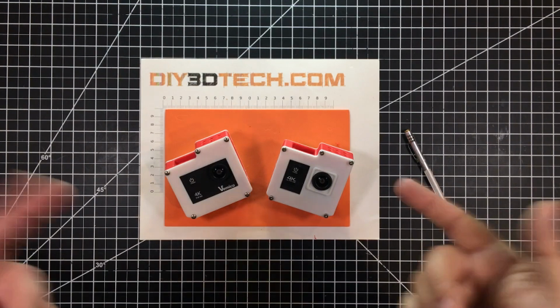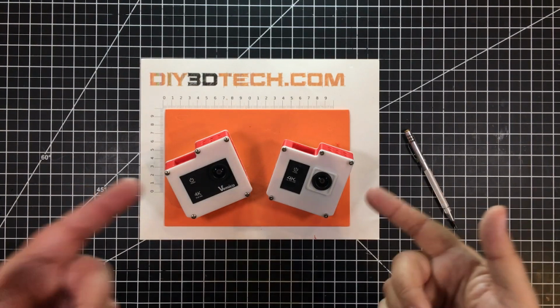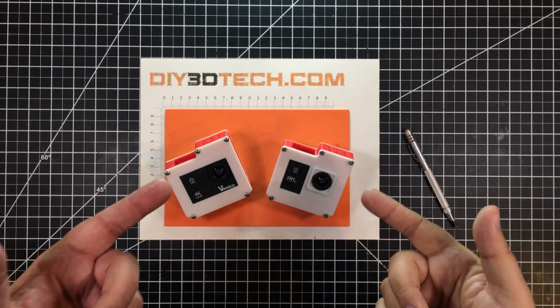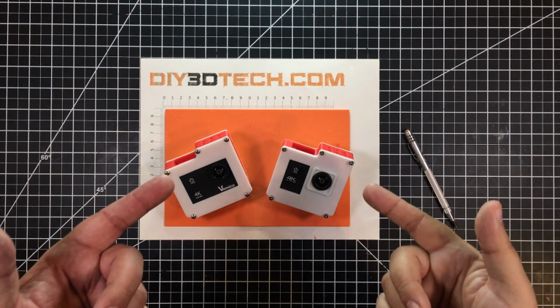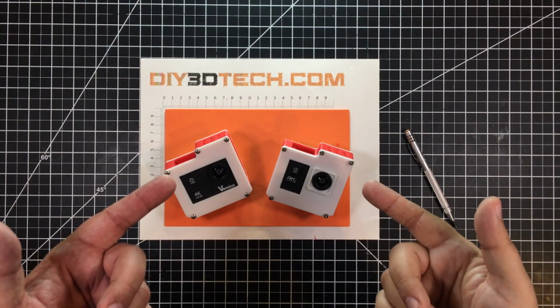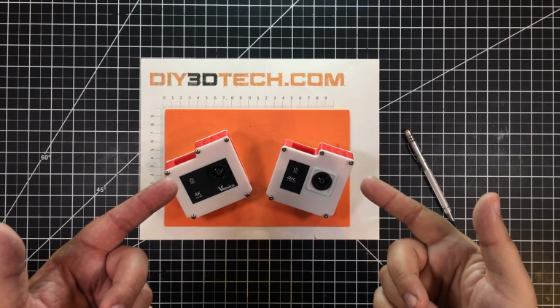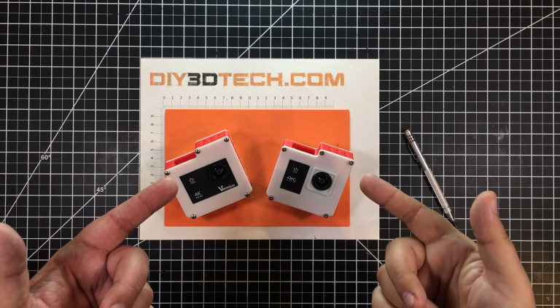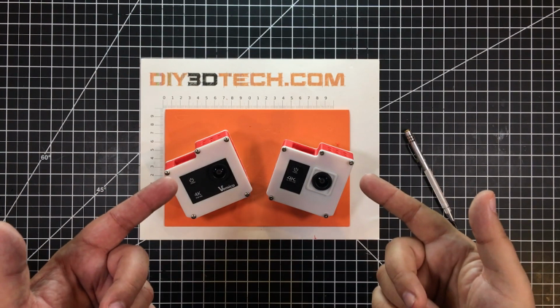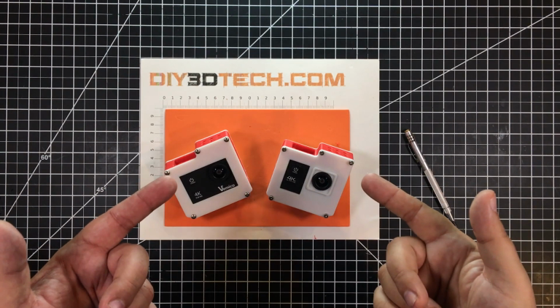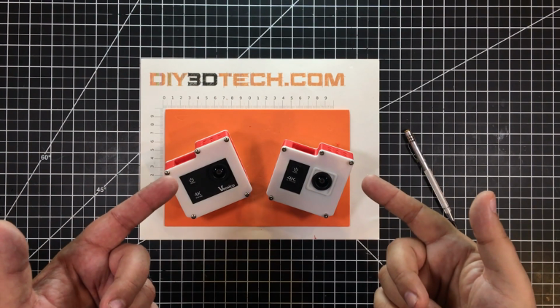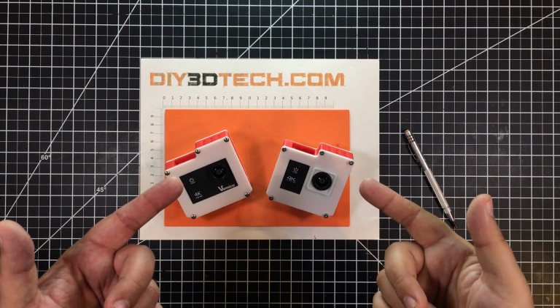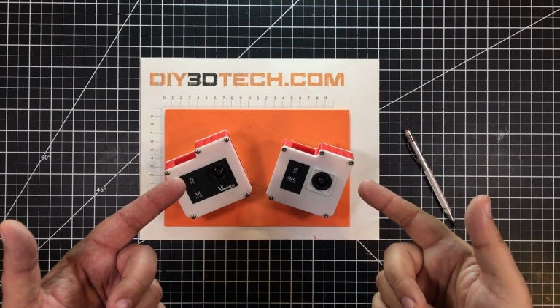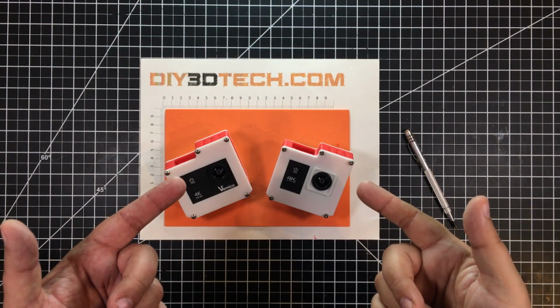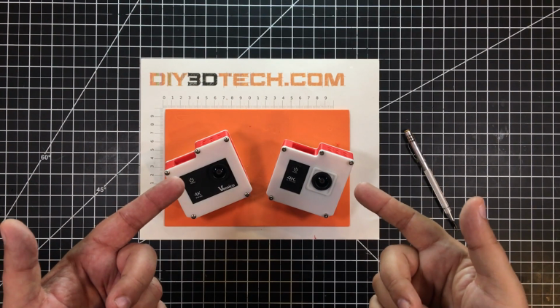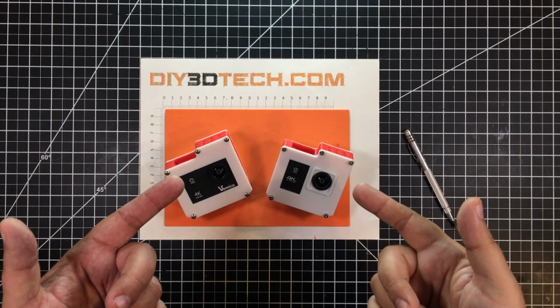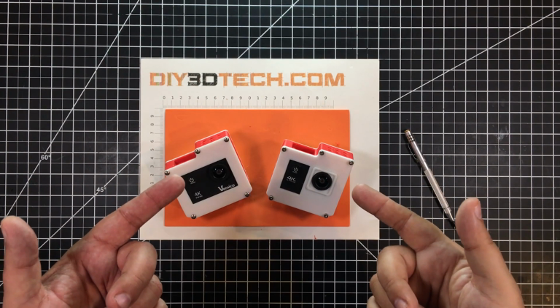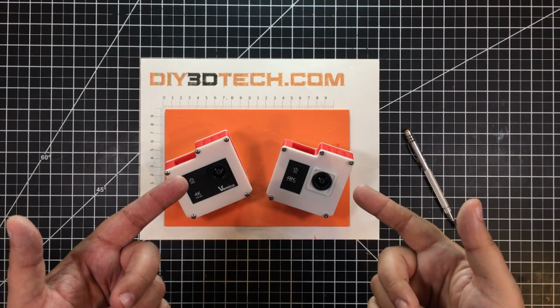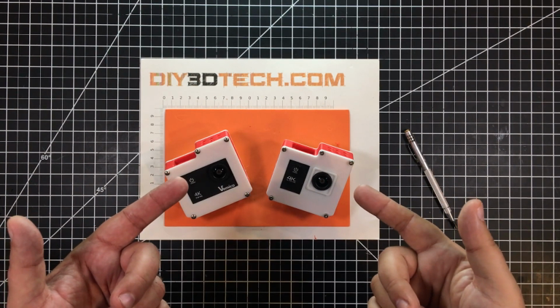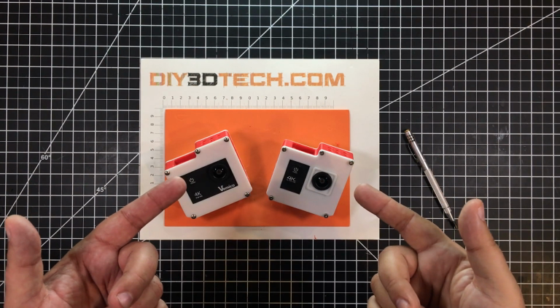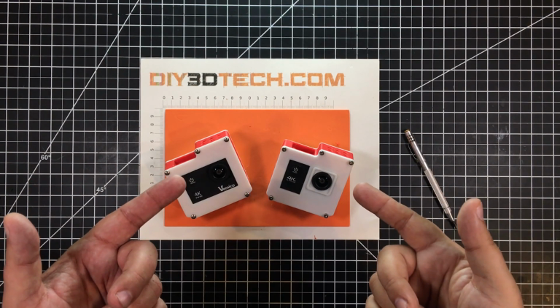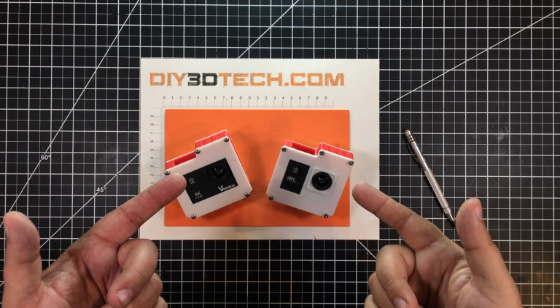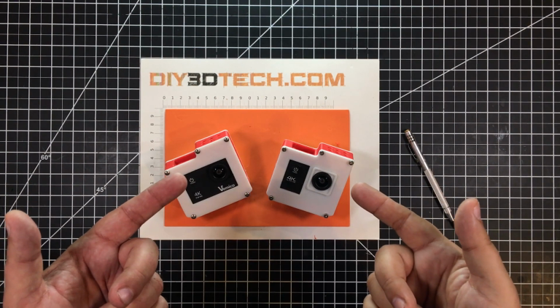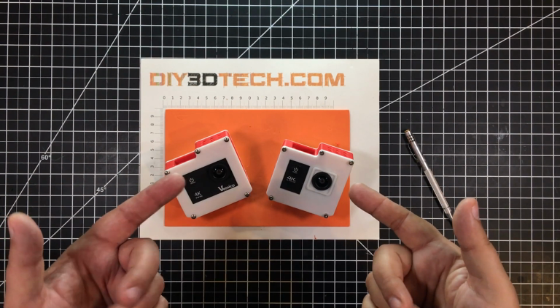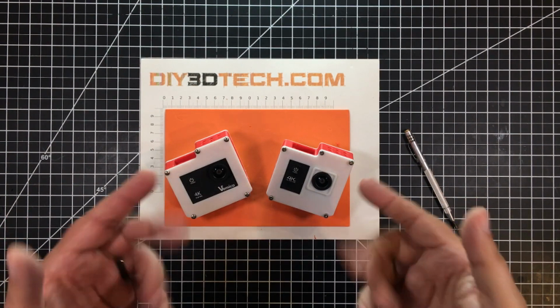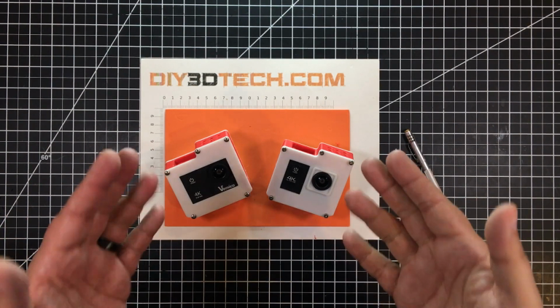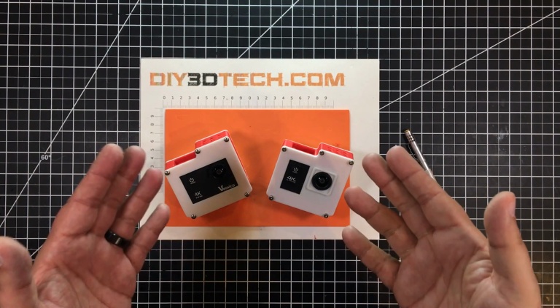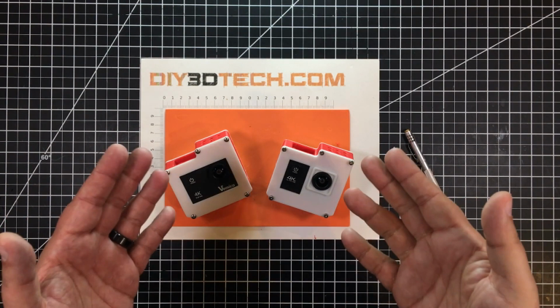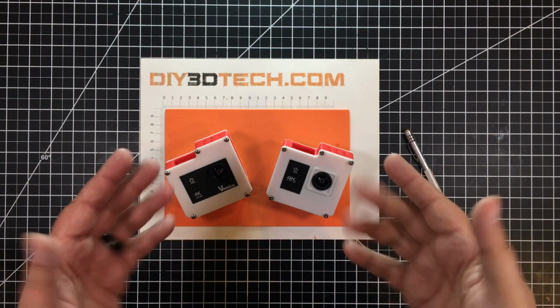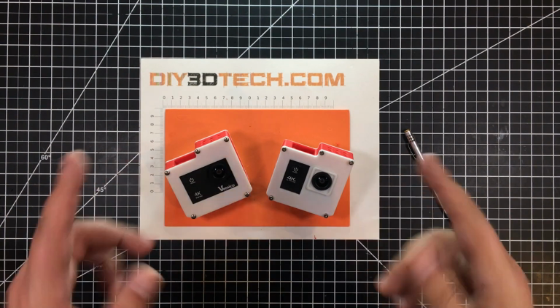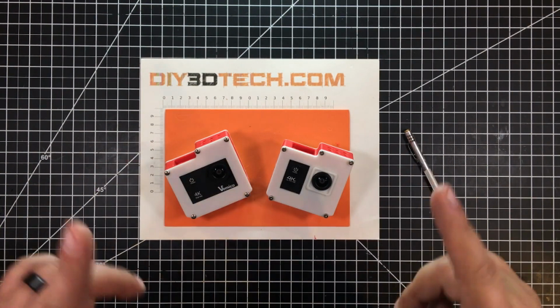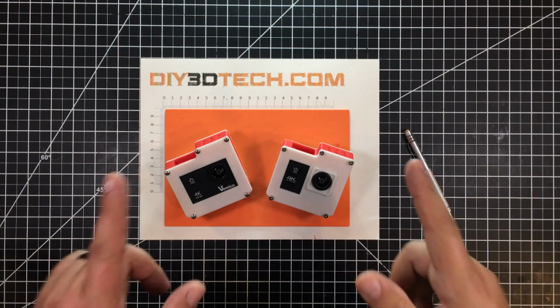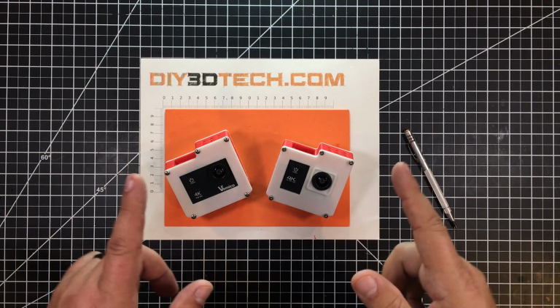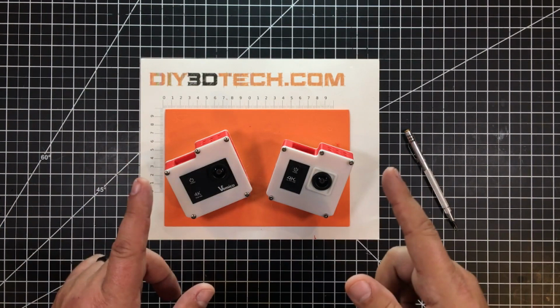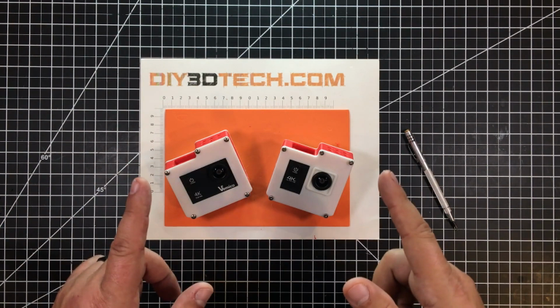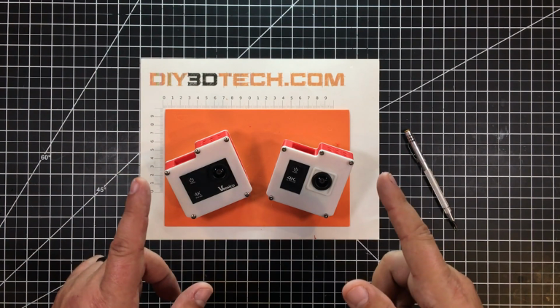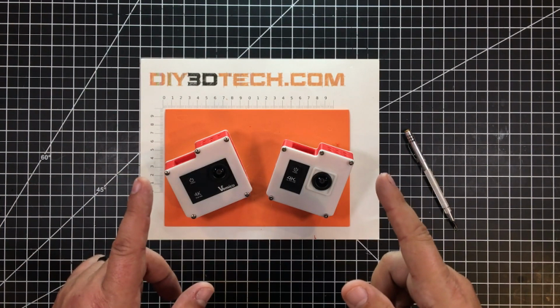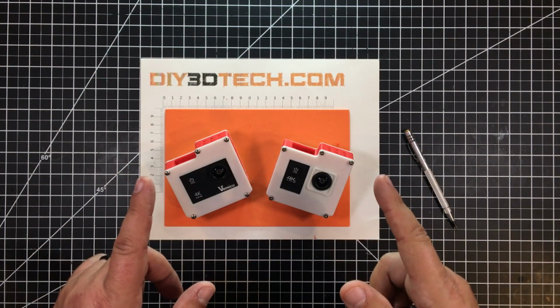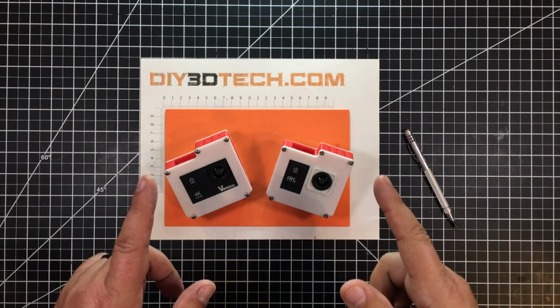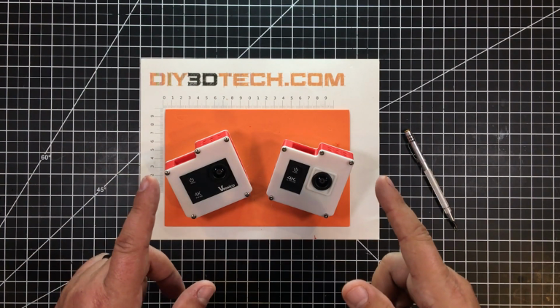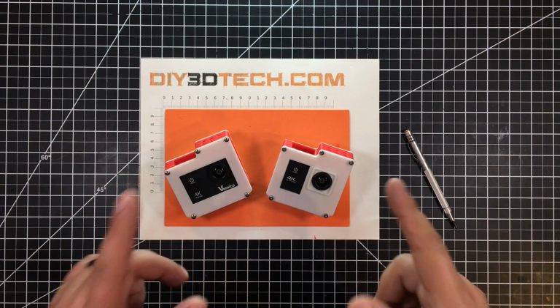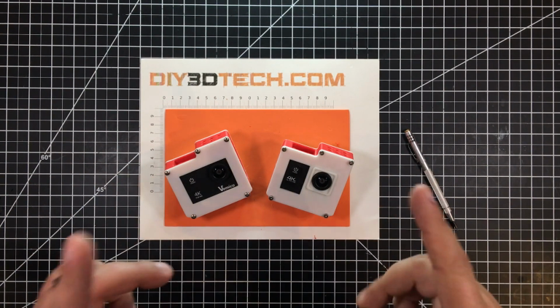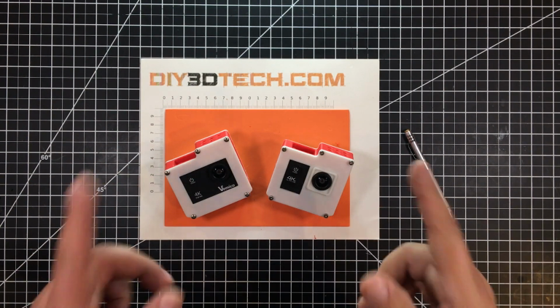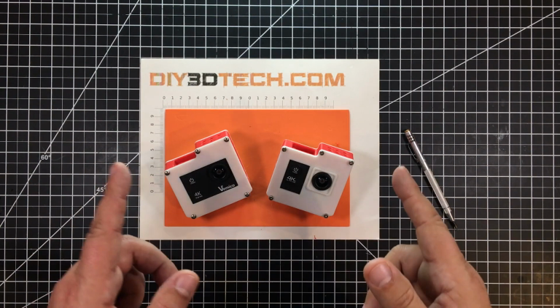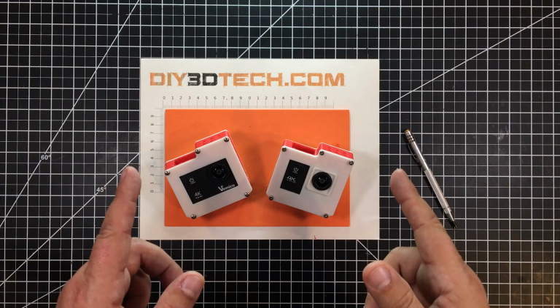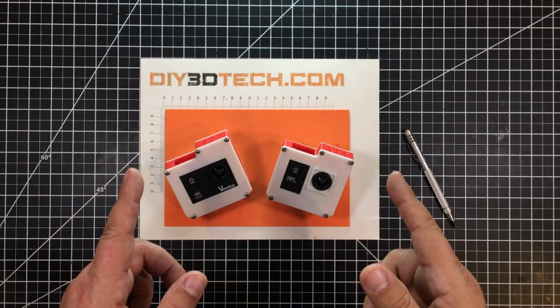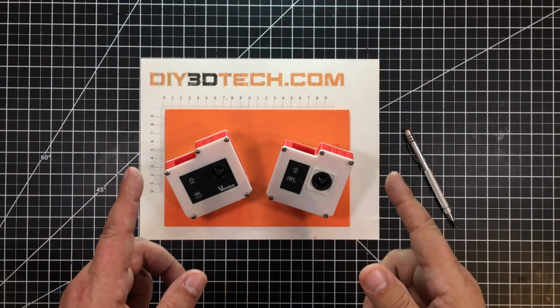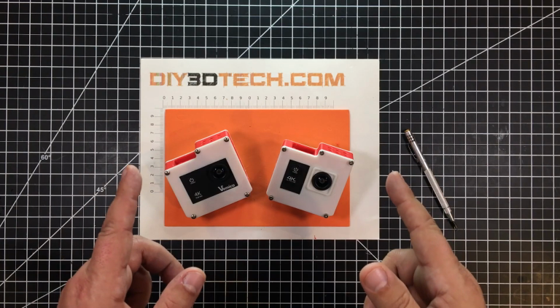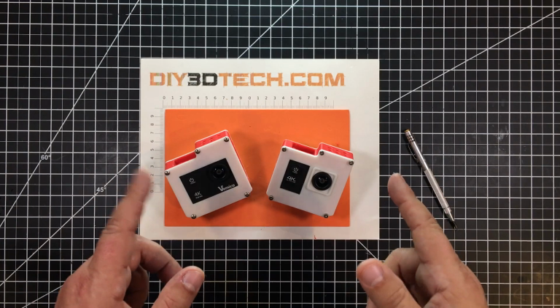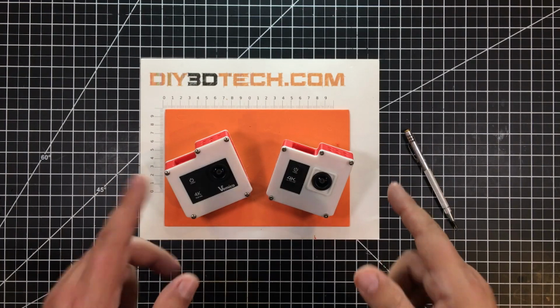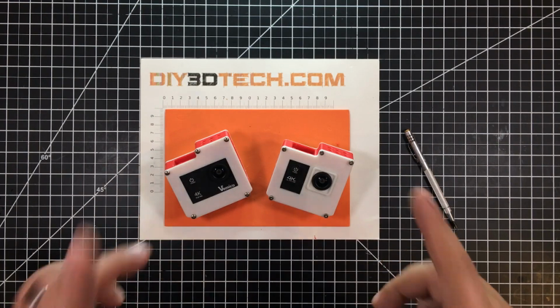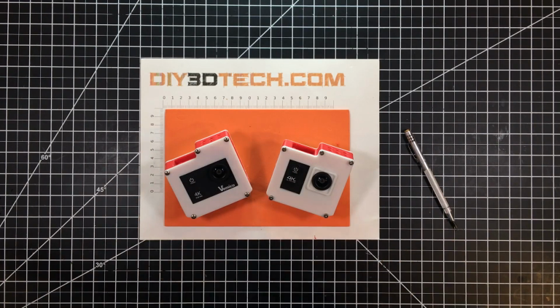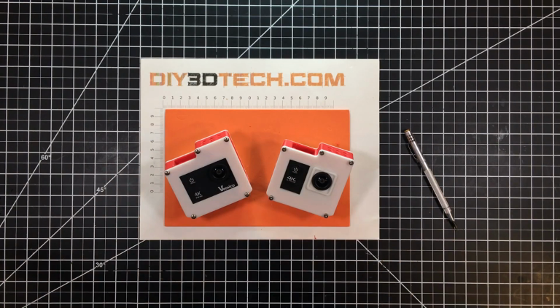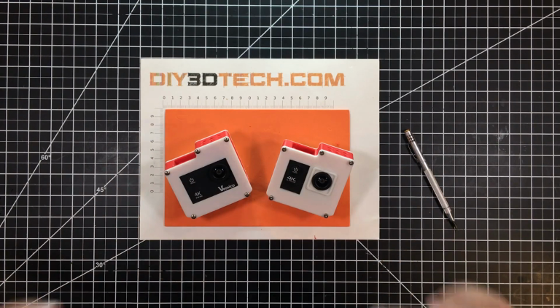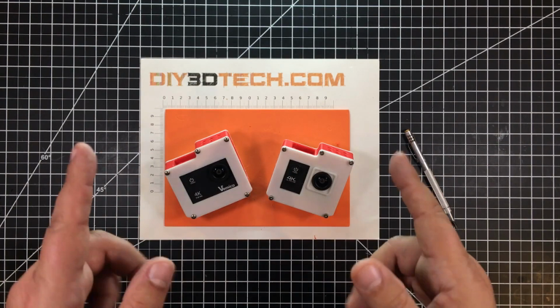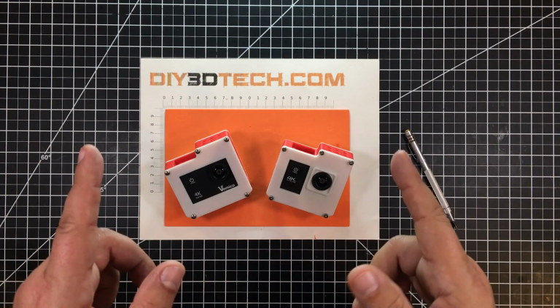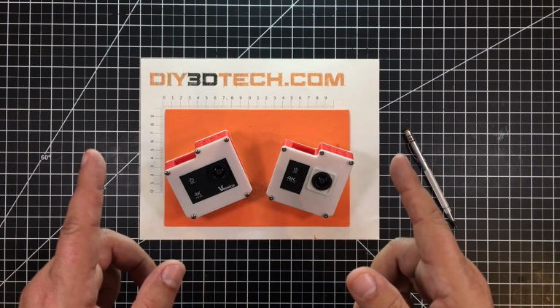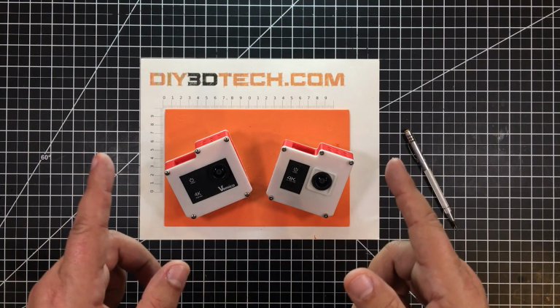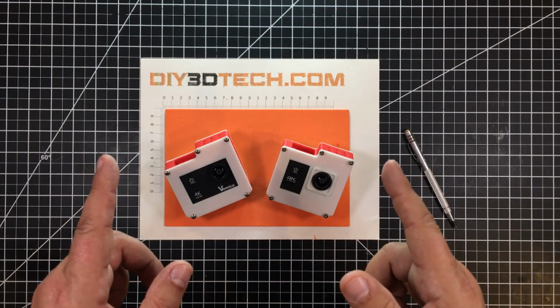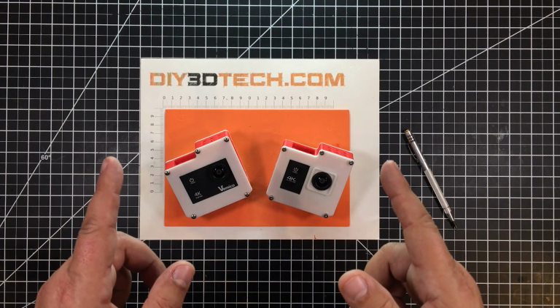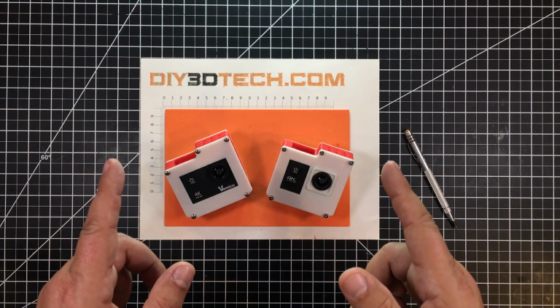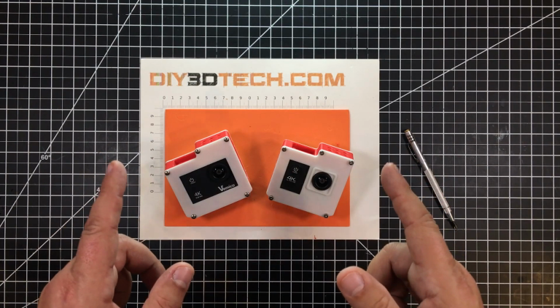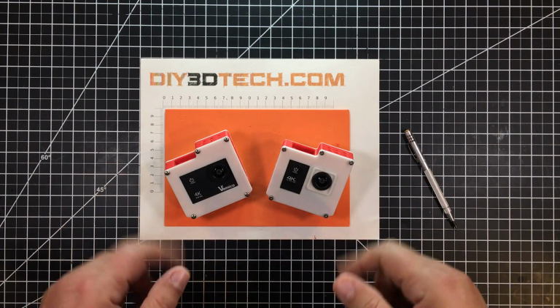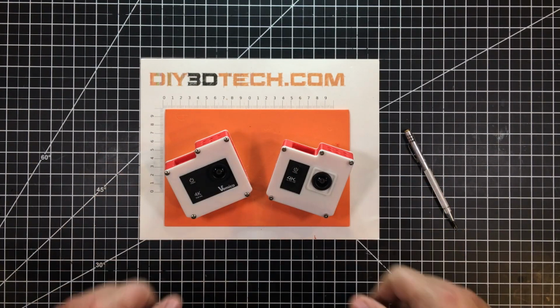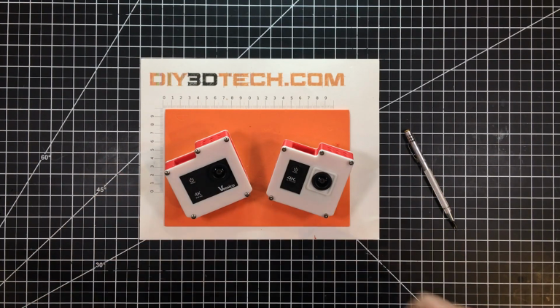Do you own a cheap and cheerful Chinese action camera? If you do, I've got a gift for you, so stick with me and let's jump into it.